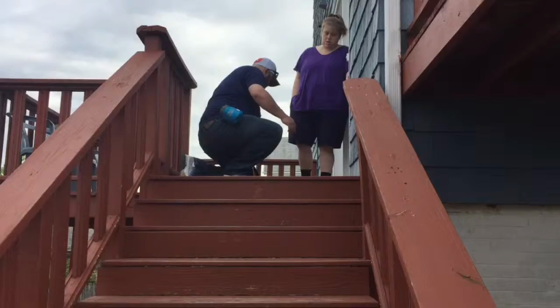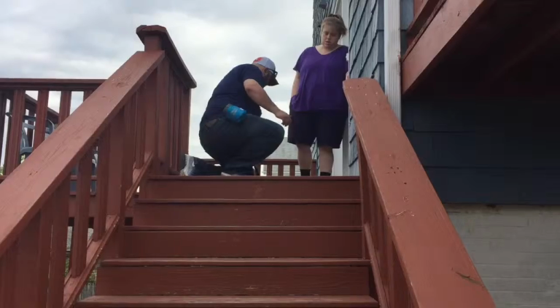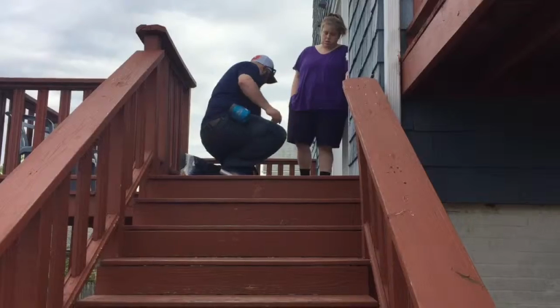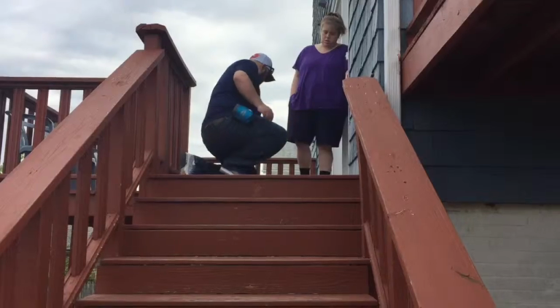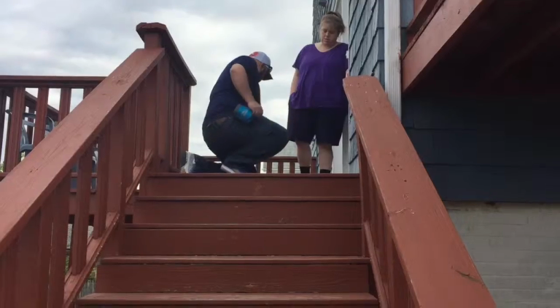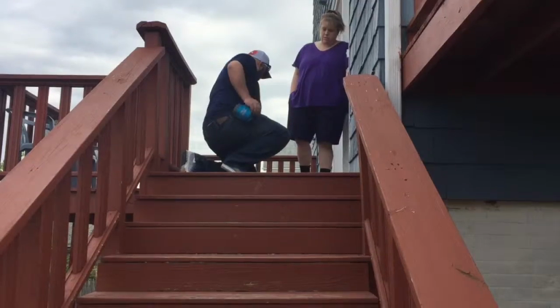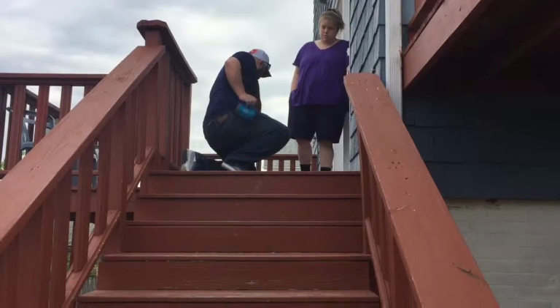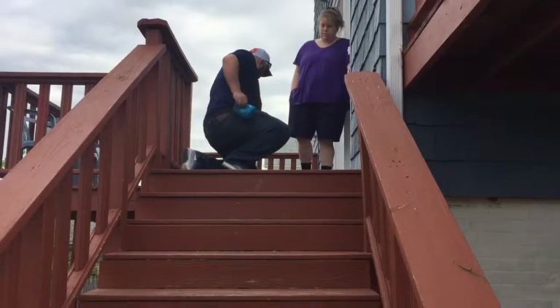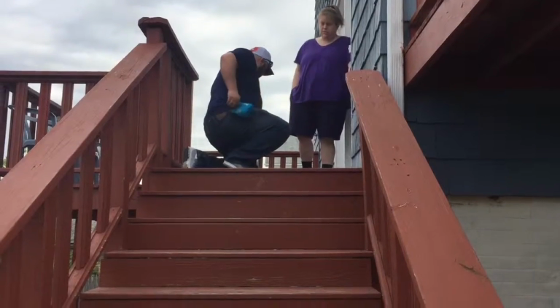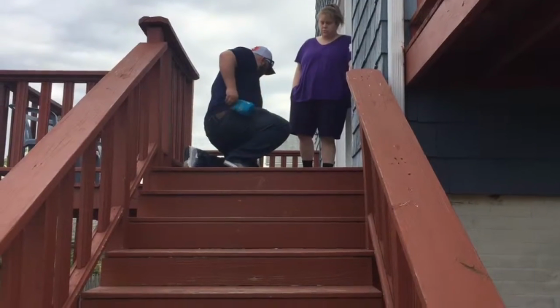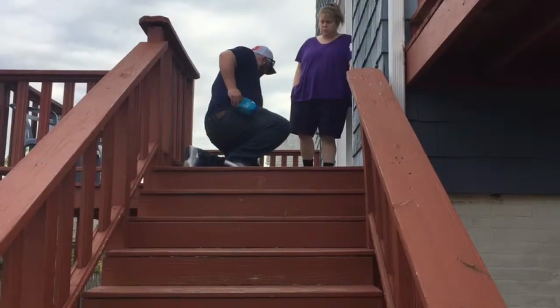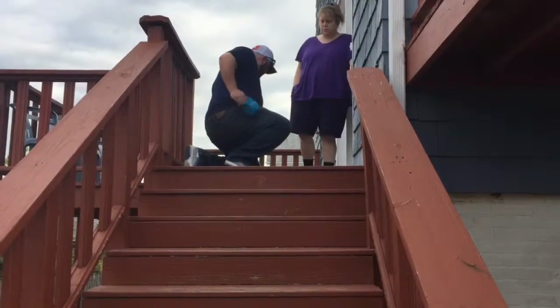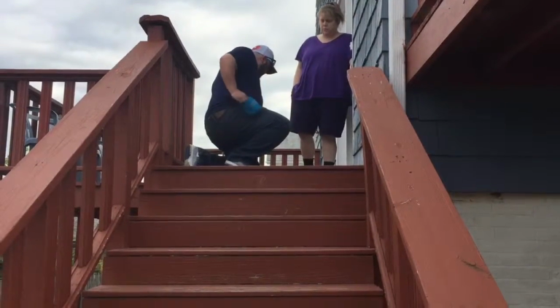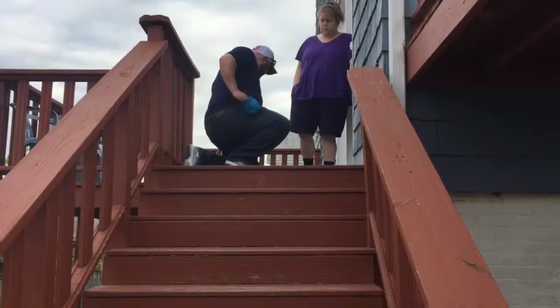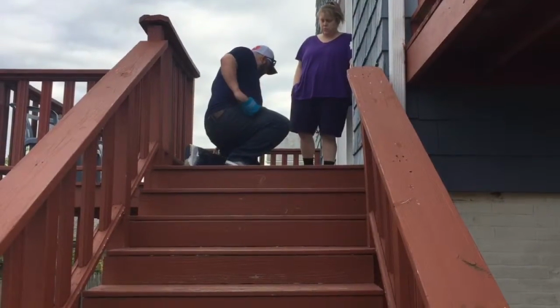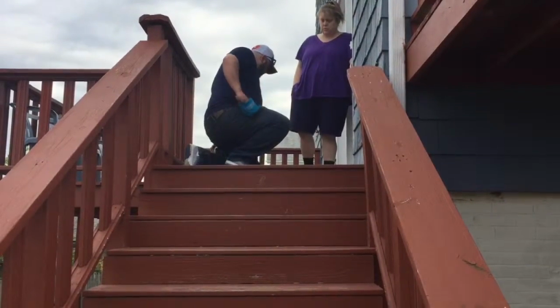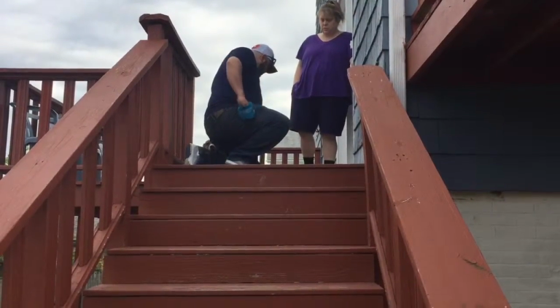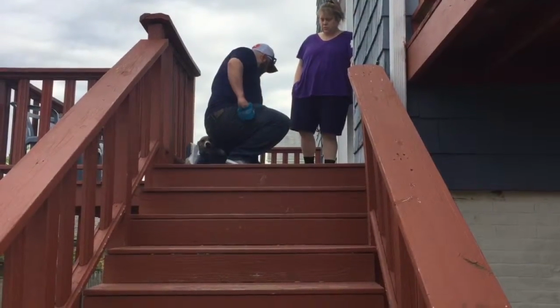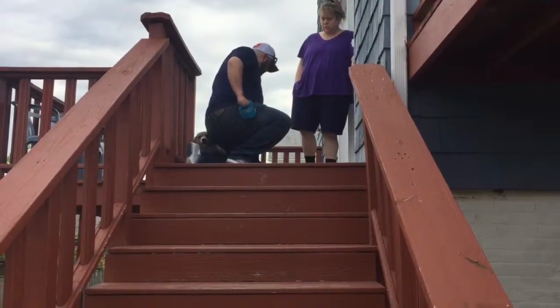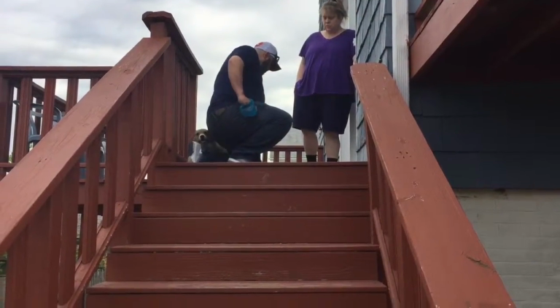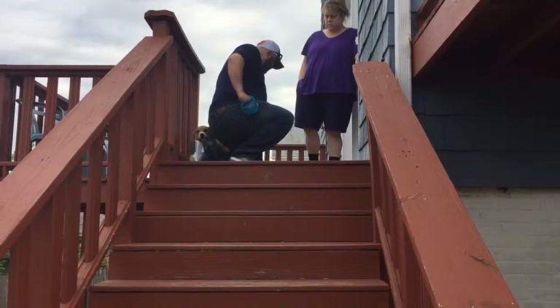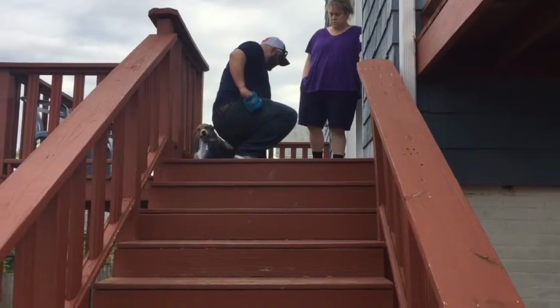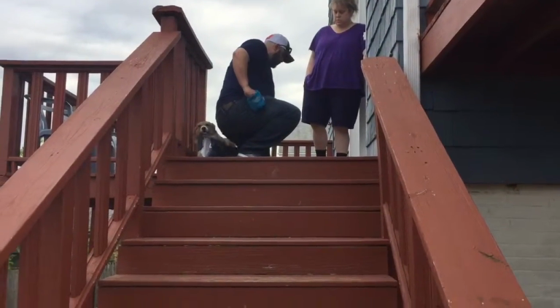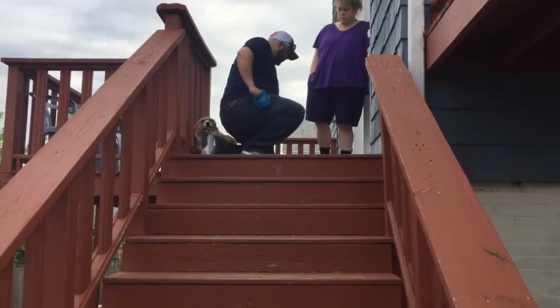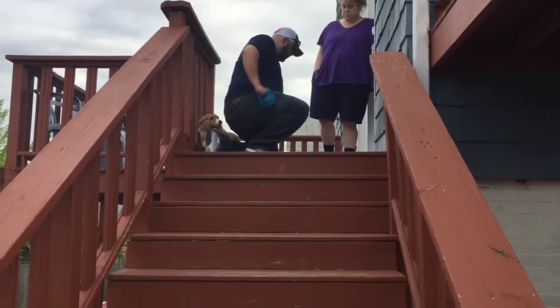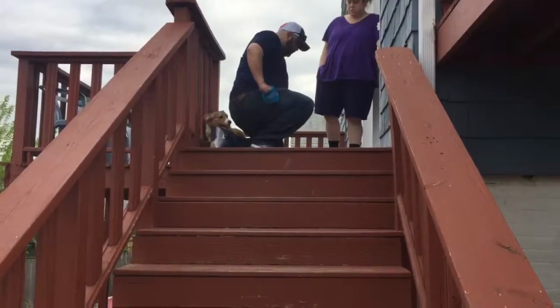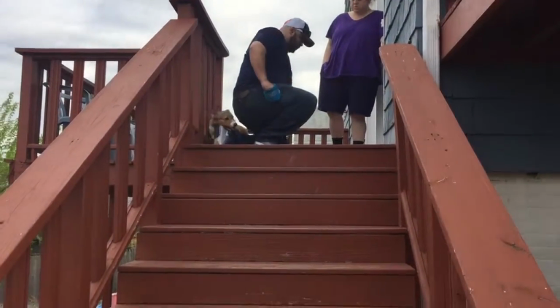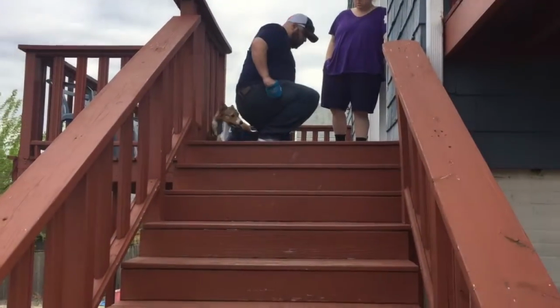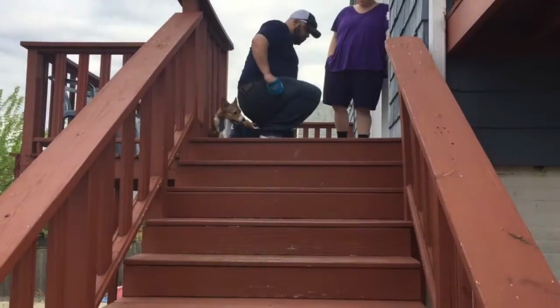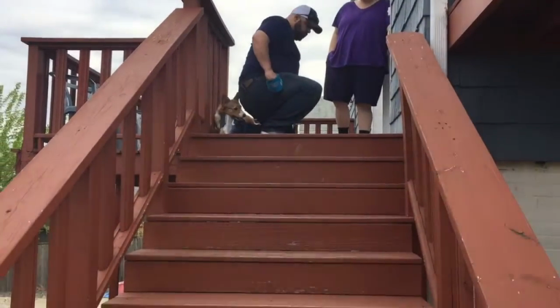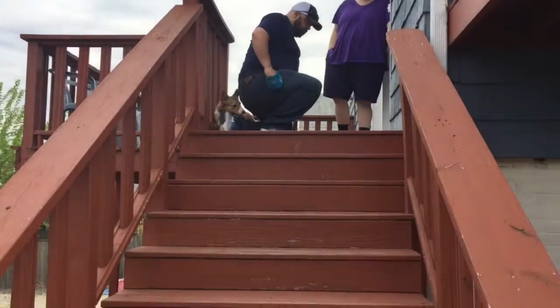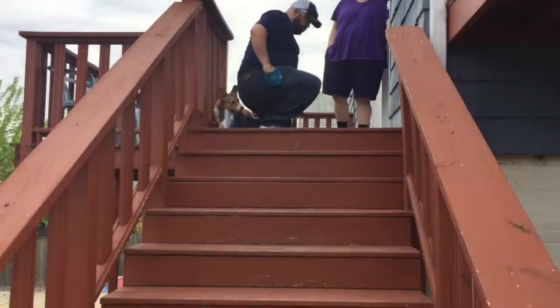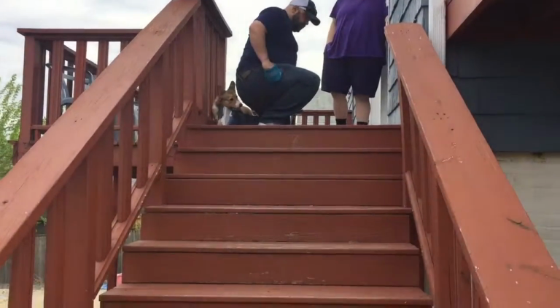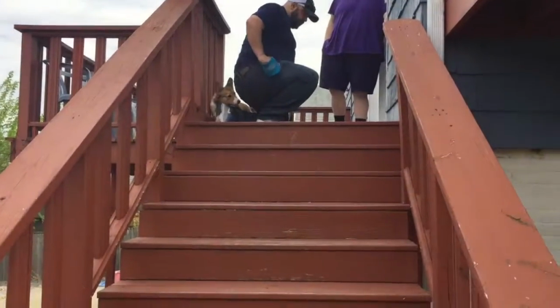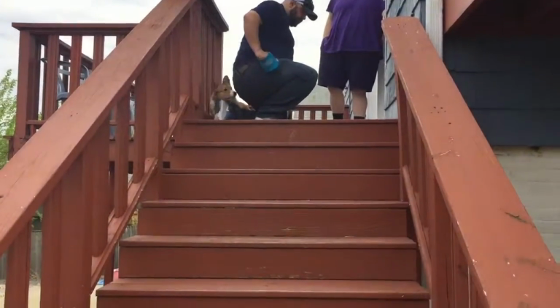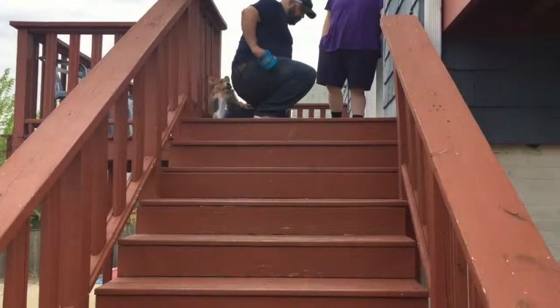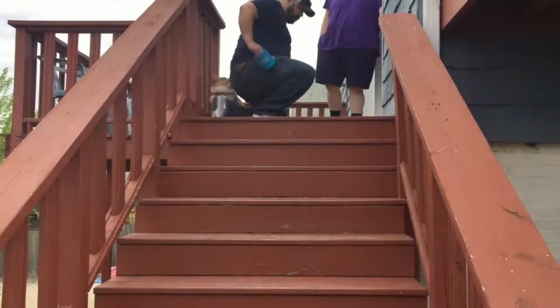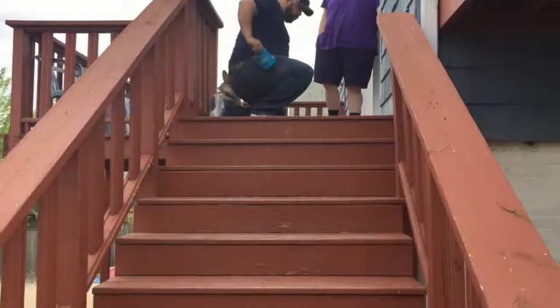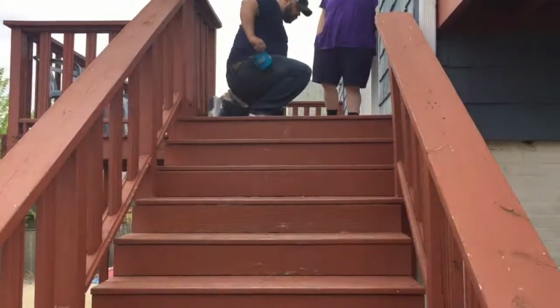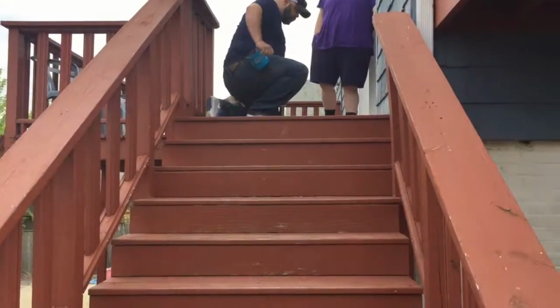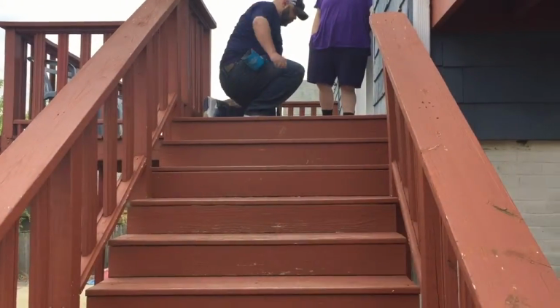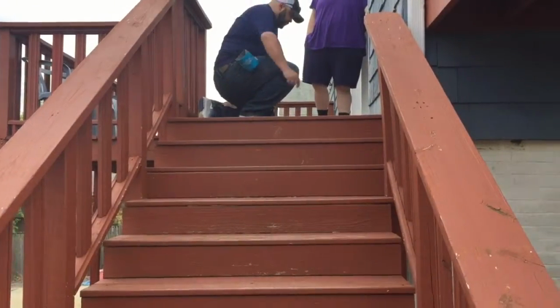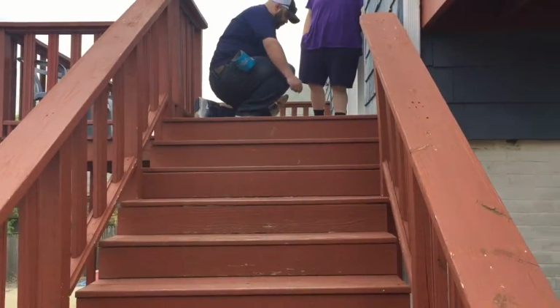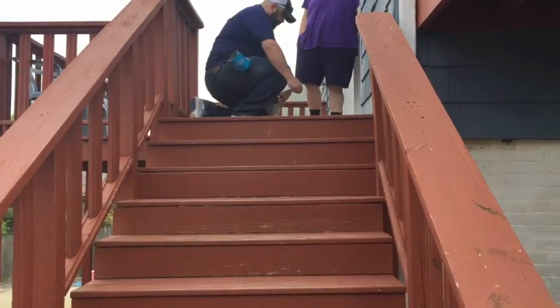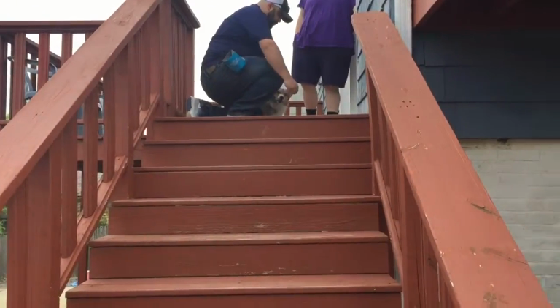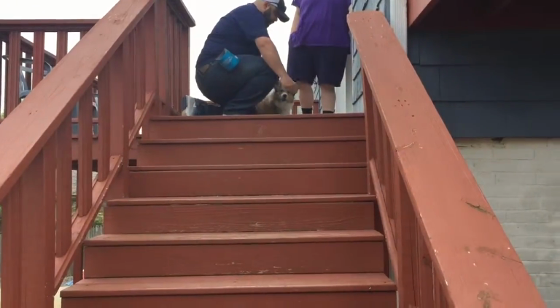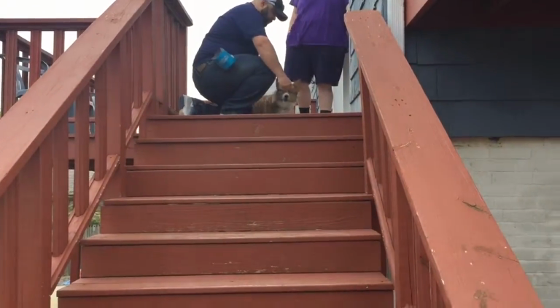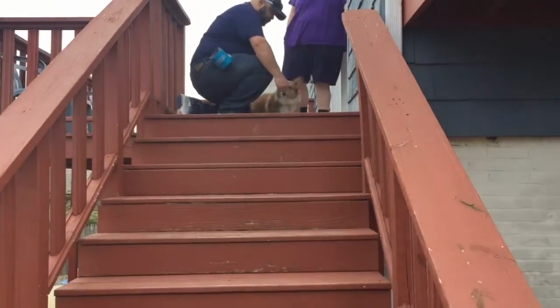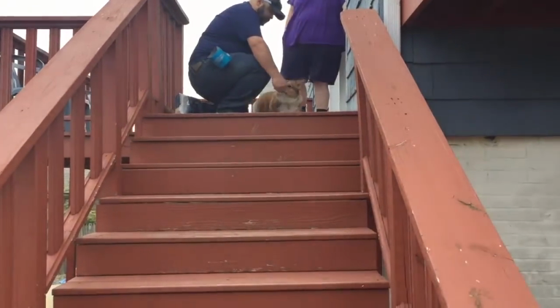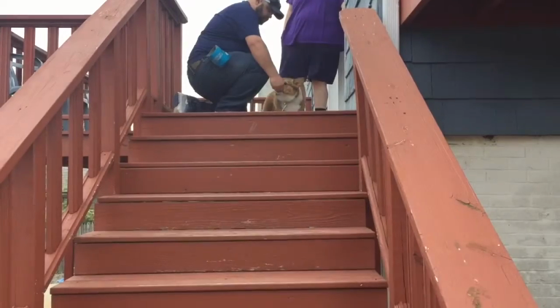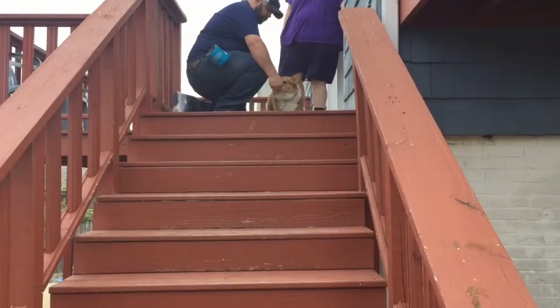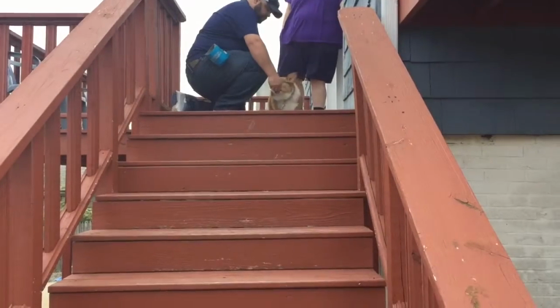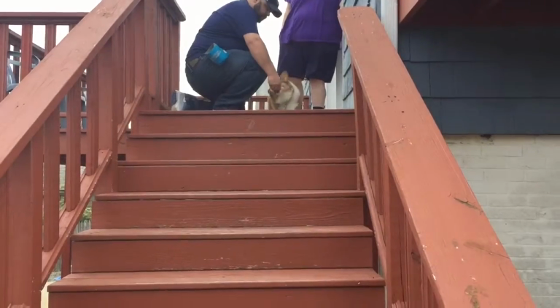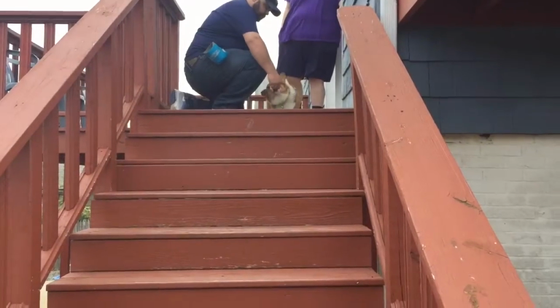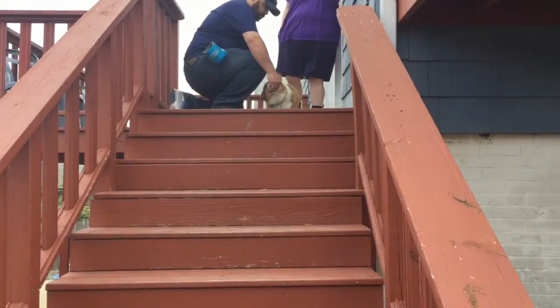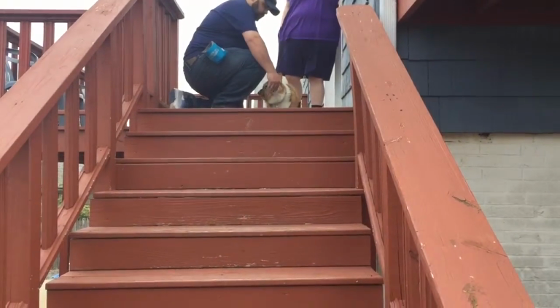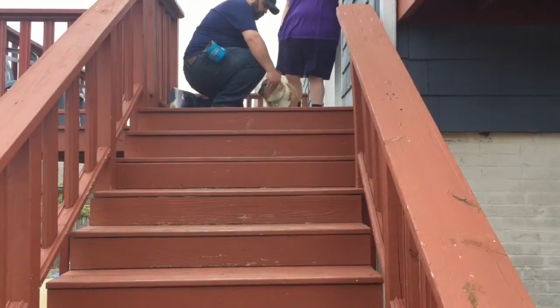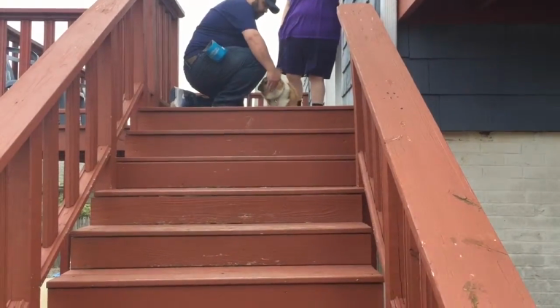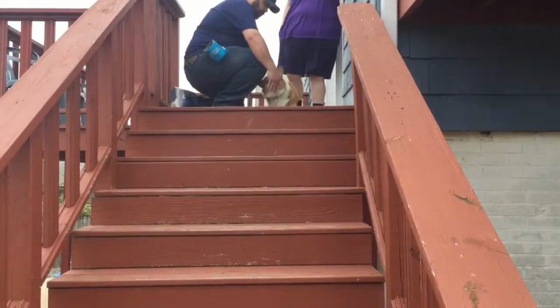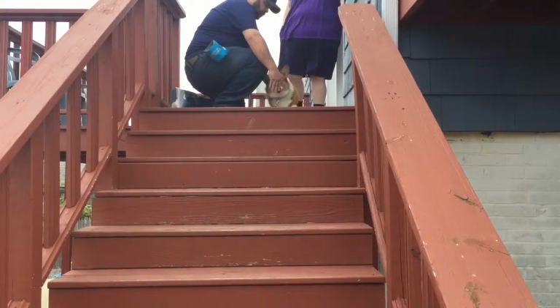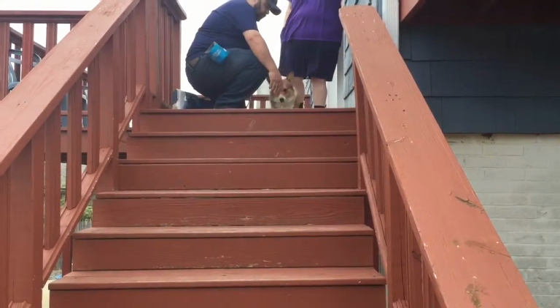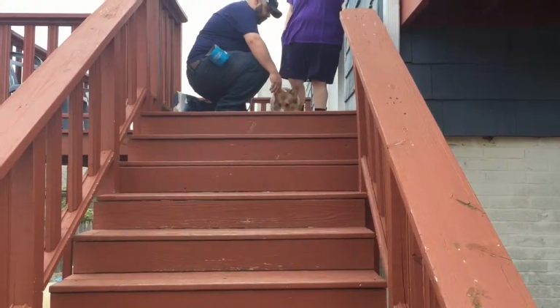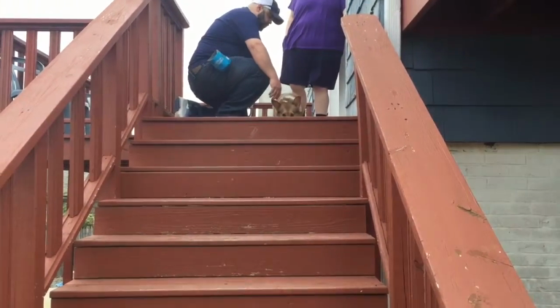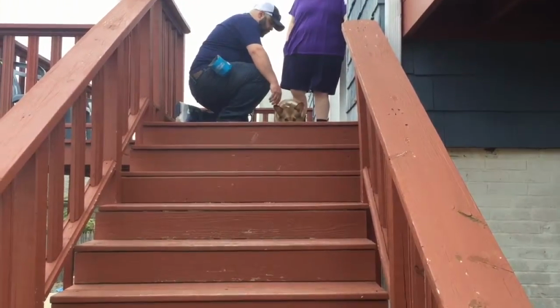Ellie's having a little trouble coming down the stairs. You can actually see how agitated she gets when she thinks her owner is going to try to make her do it.